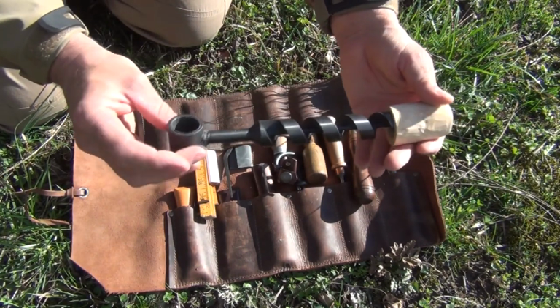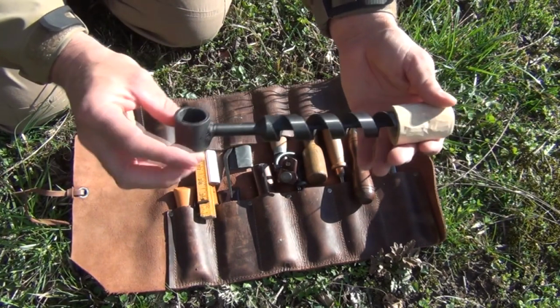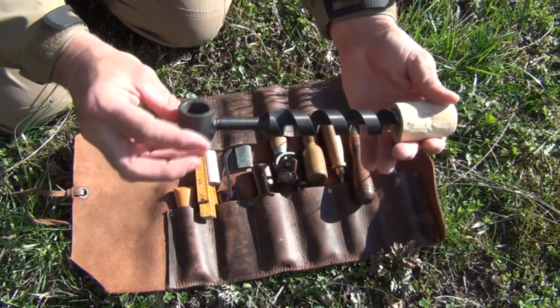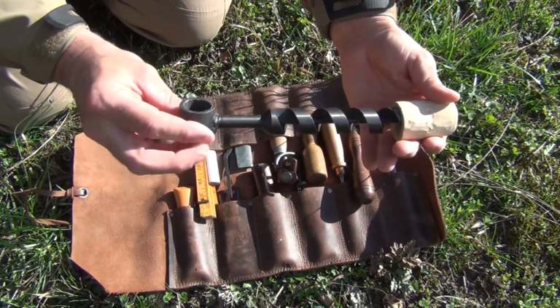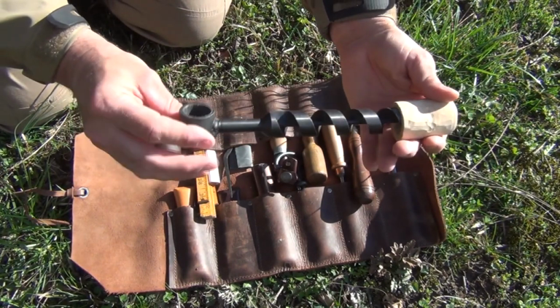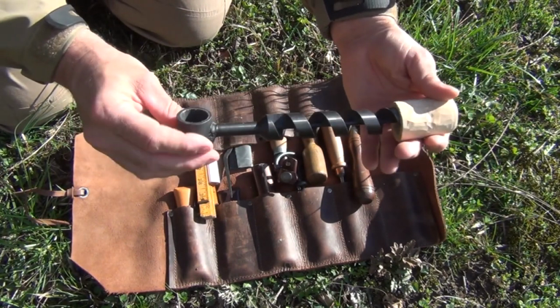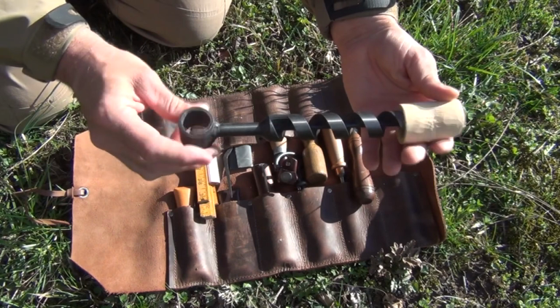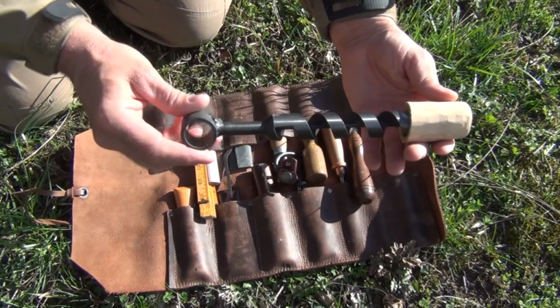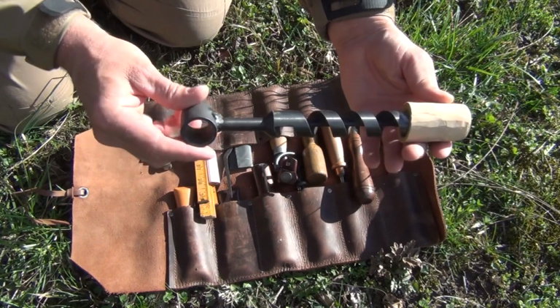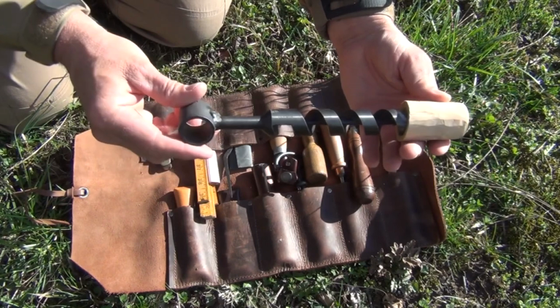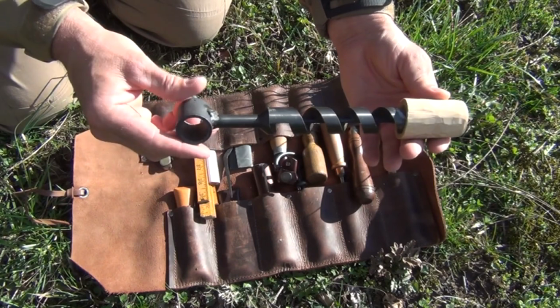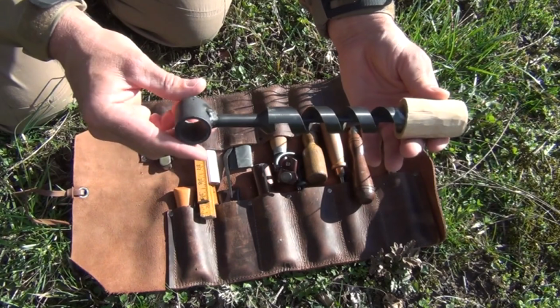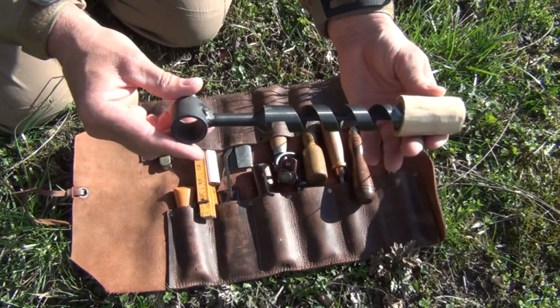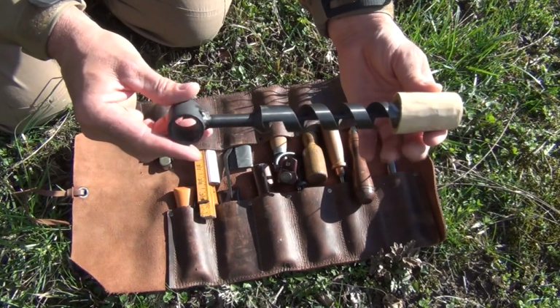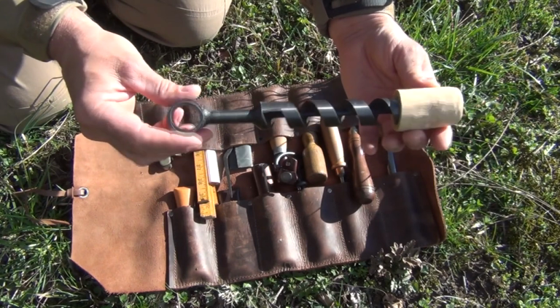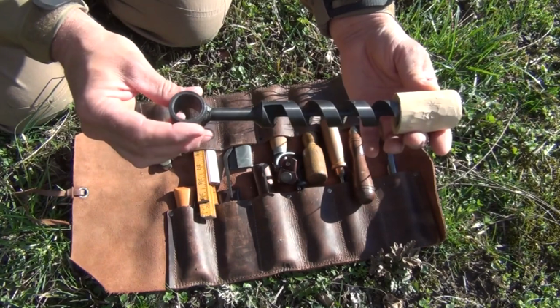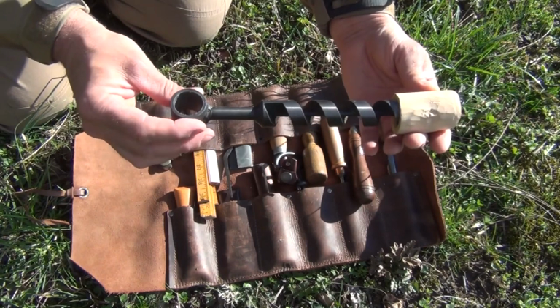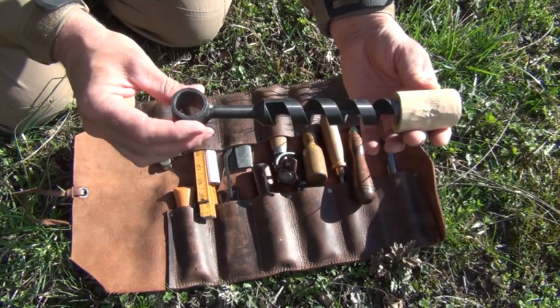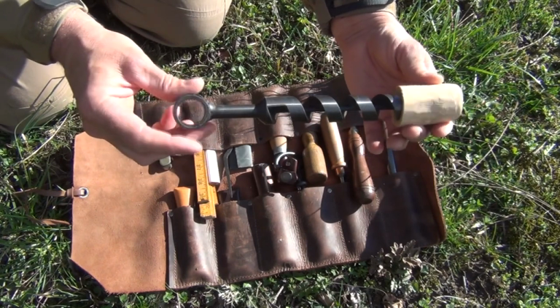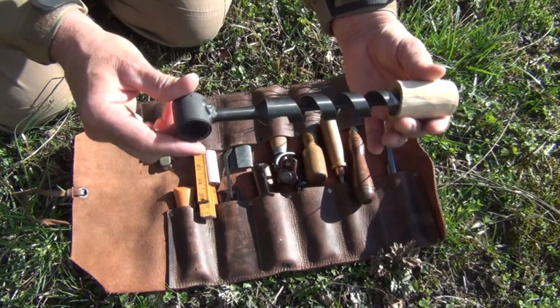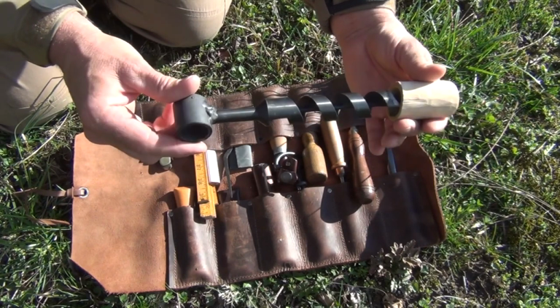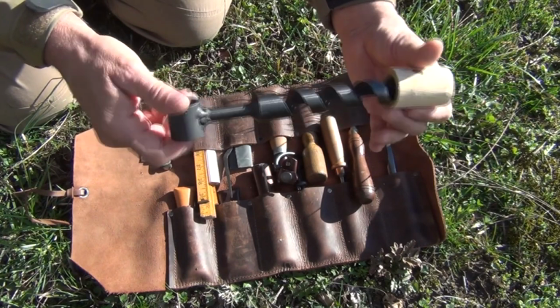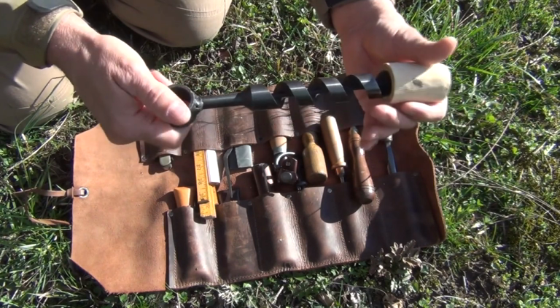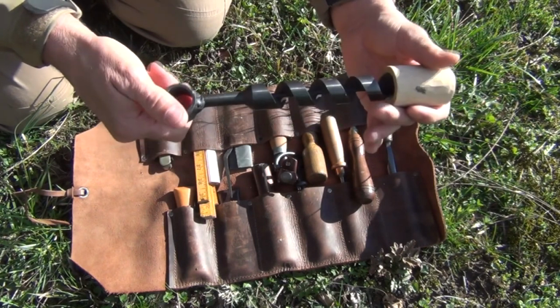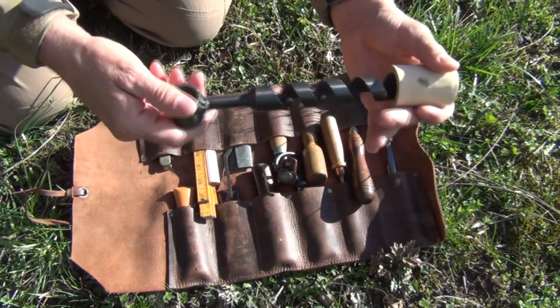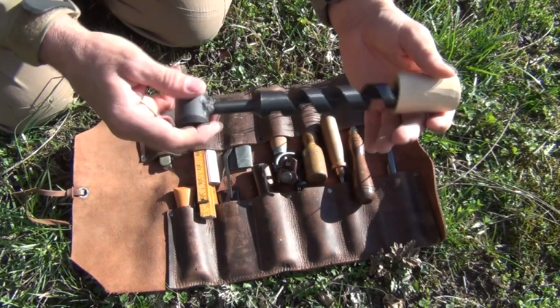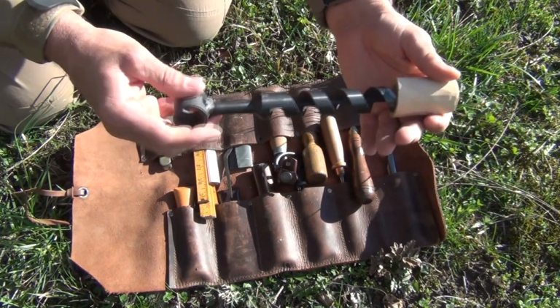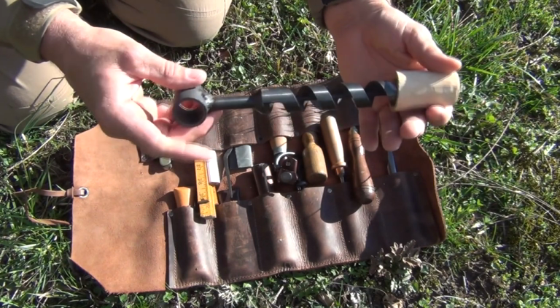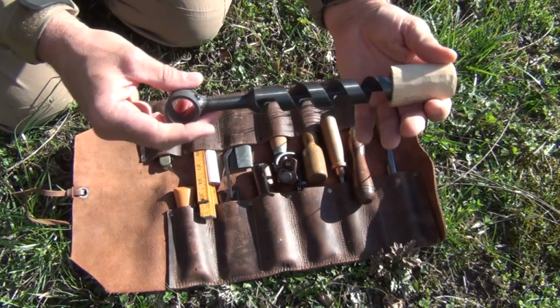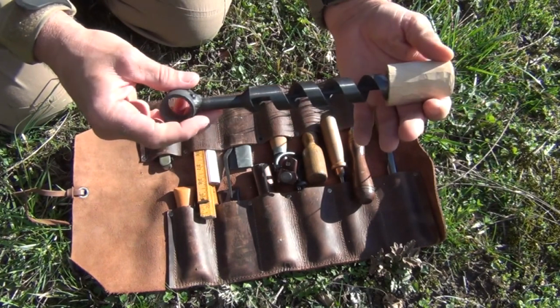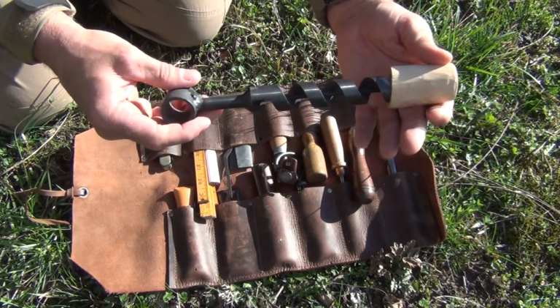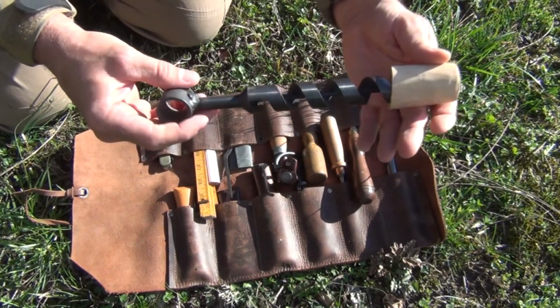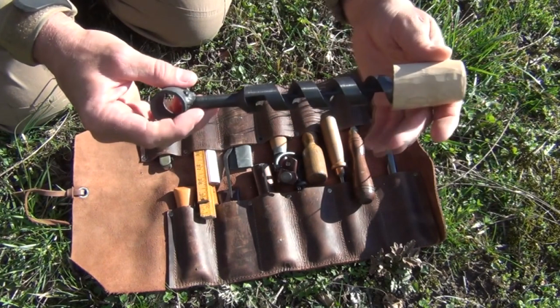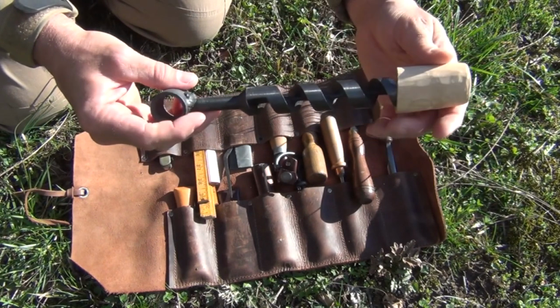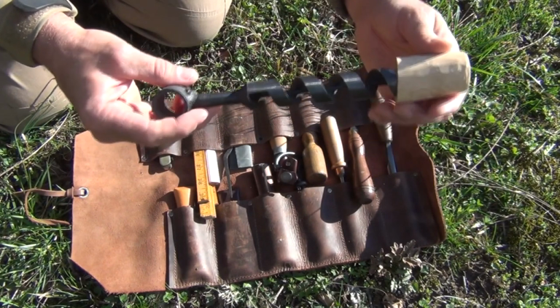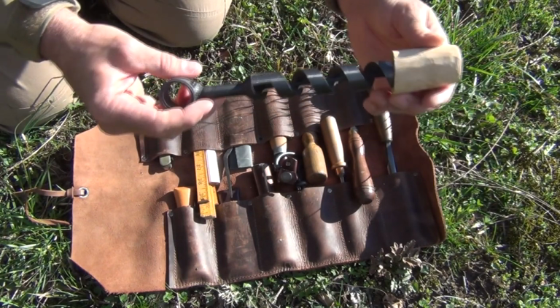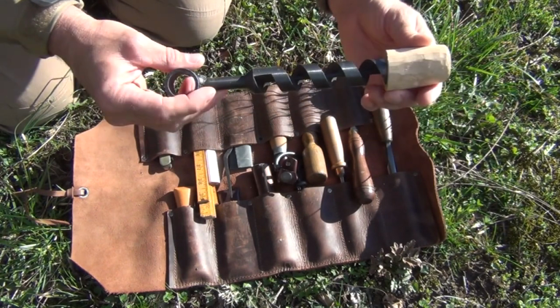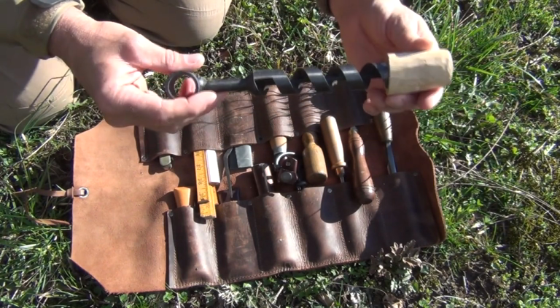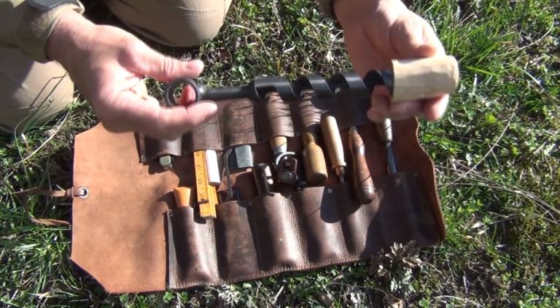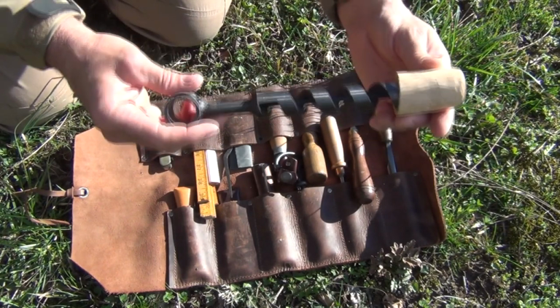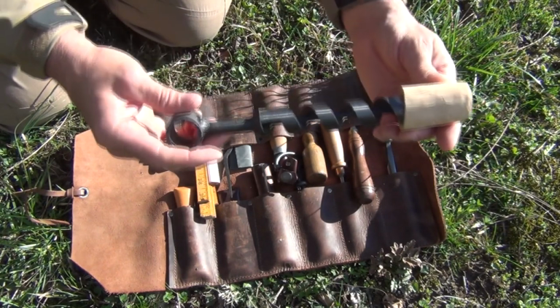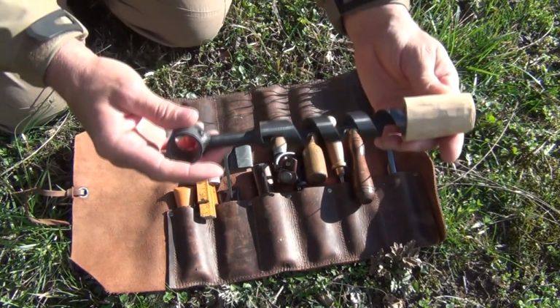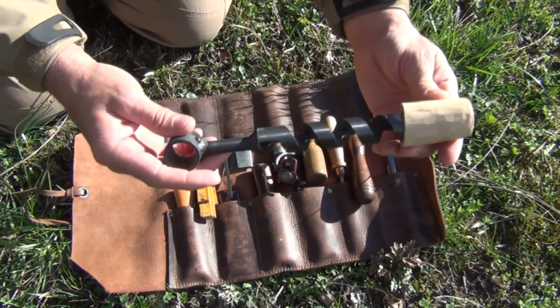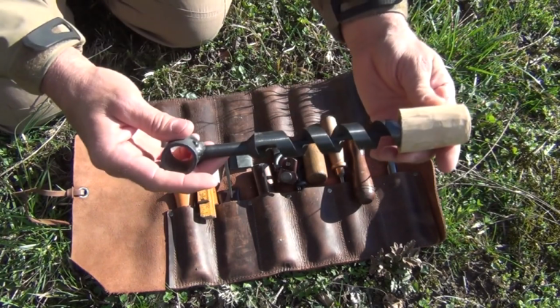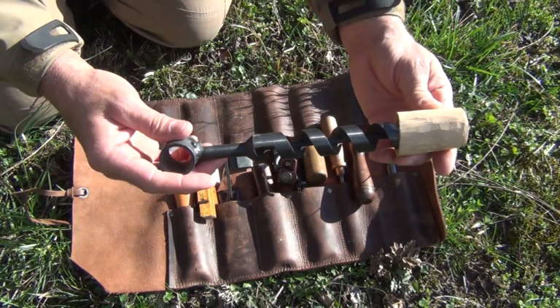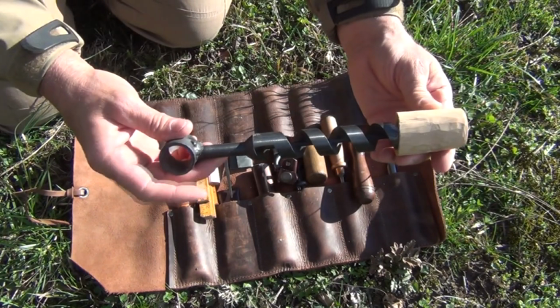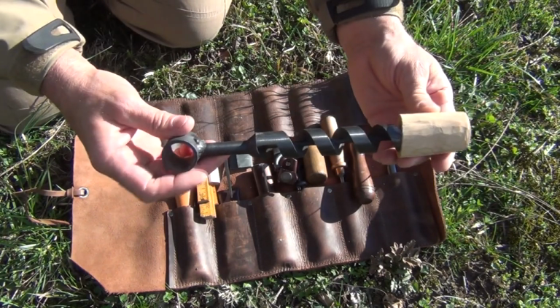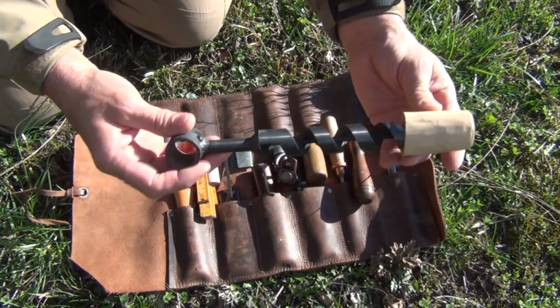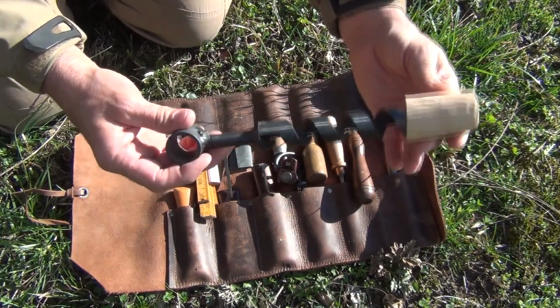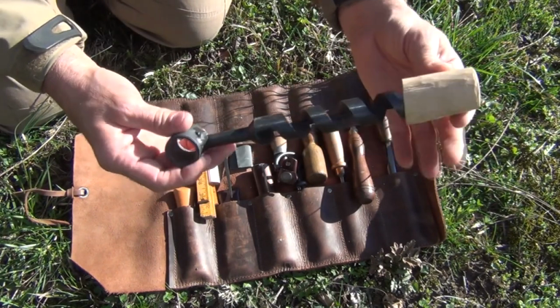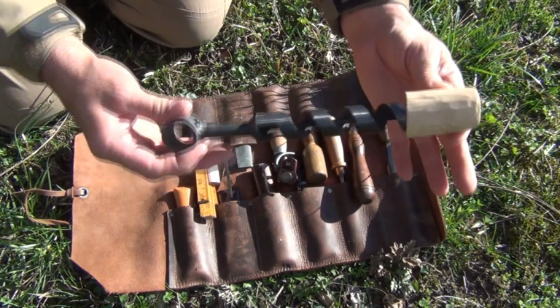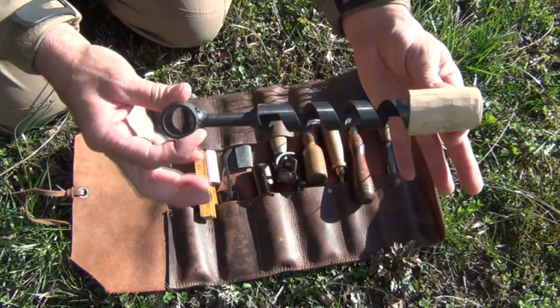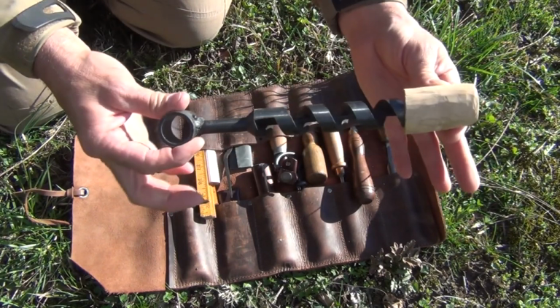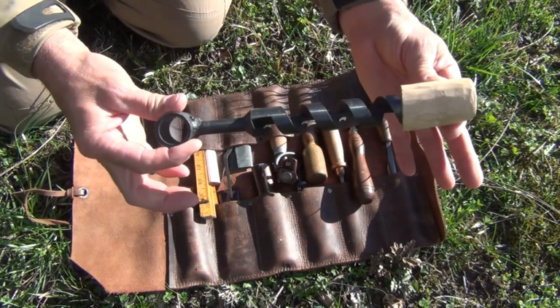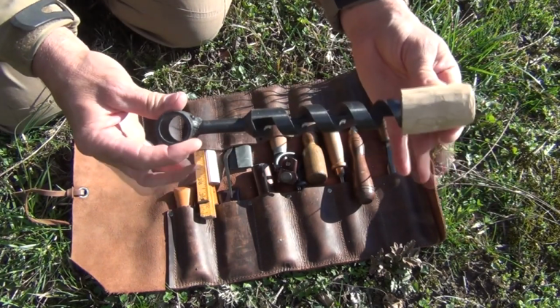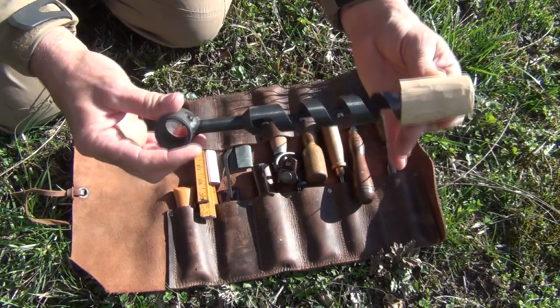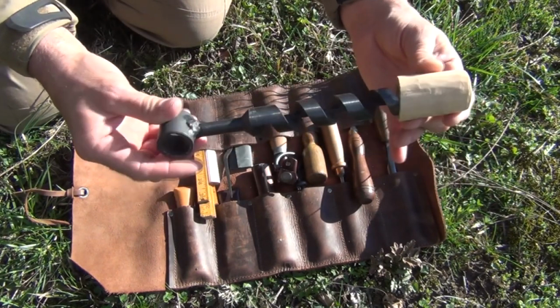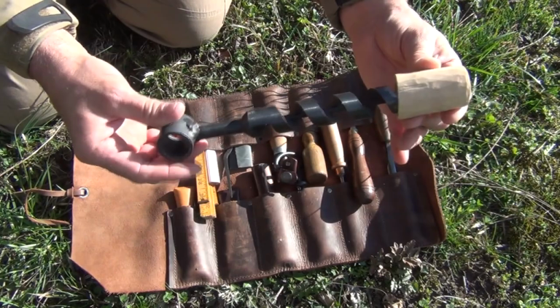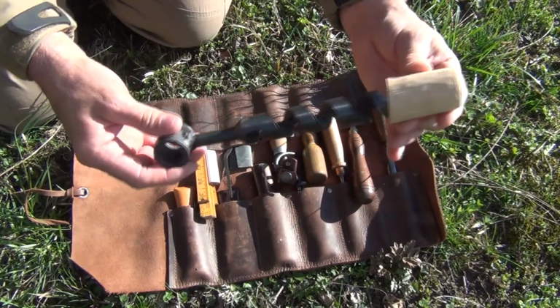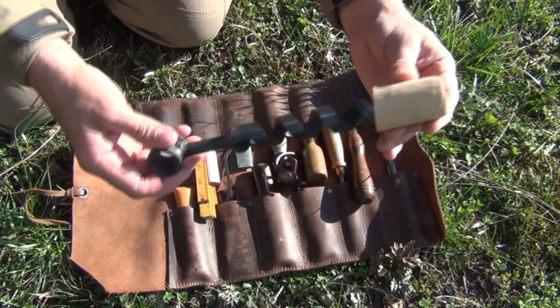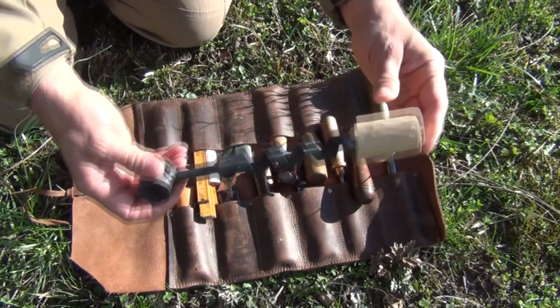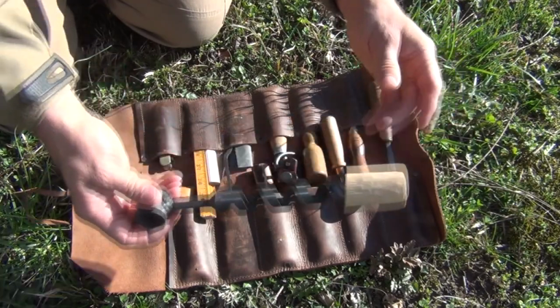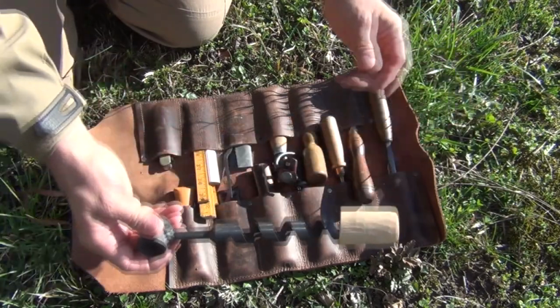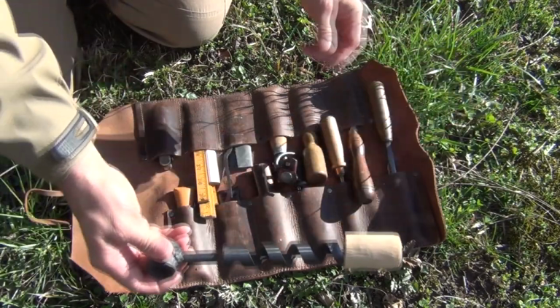This is a Scotch-Eyed auger, so this is pretty neat. You can check the links out on my video if you want to see where you can get this.